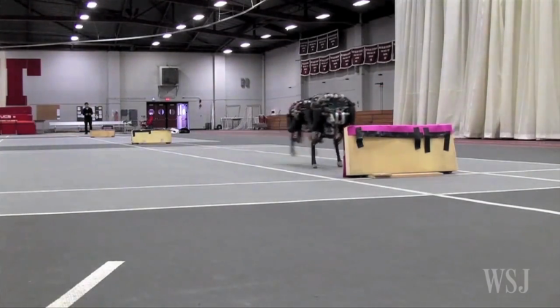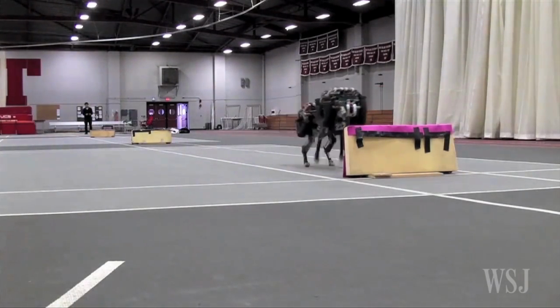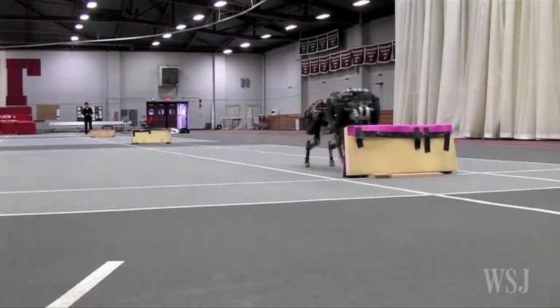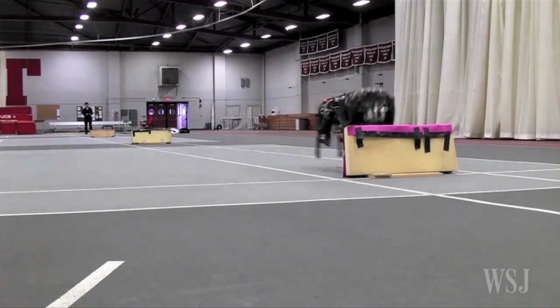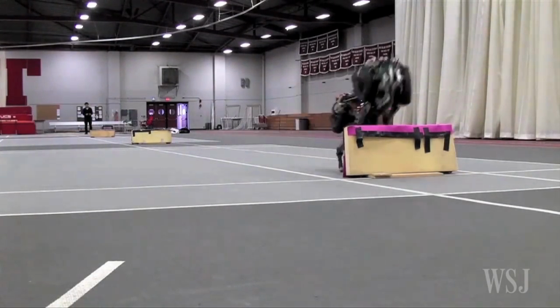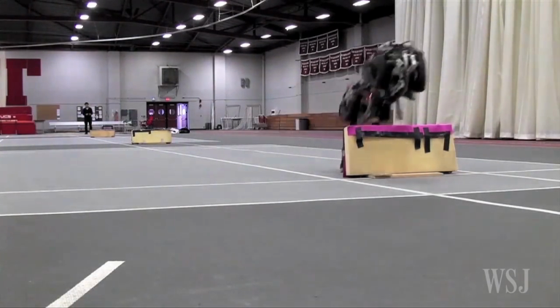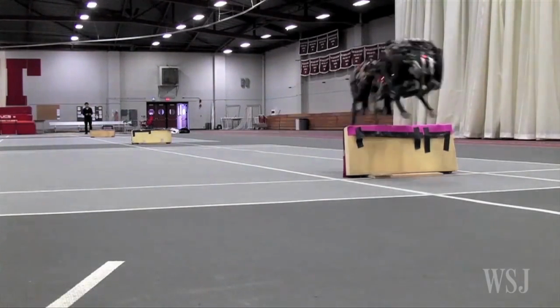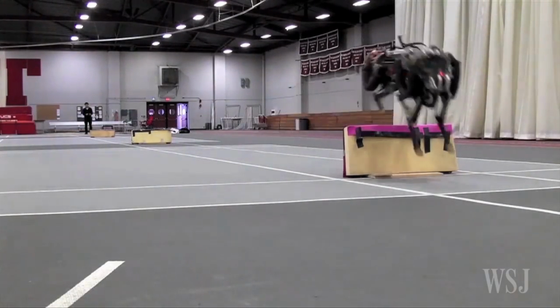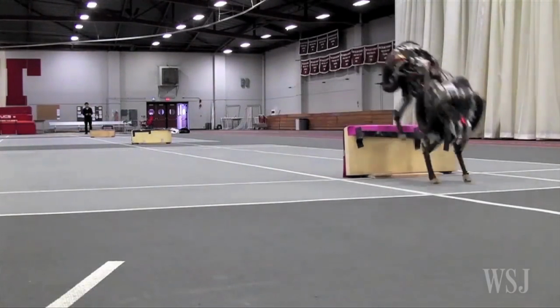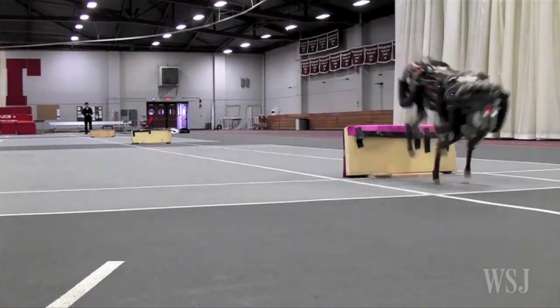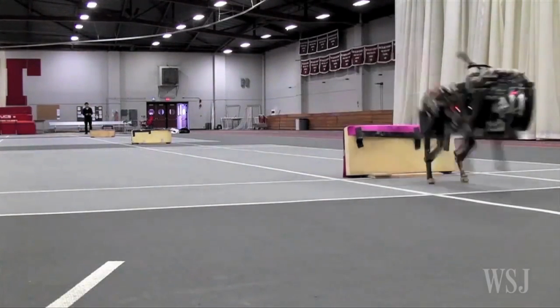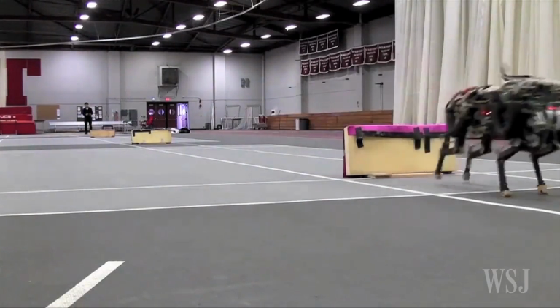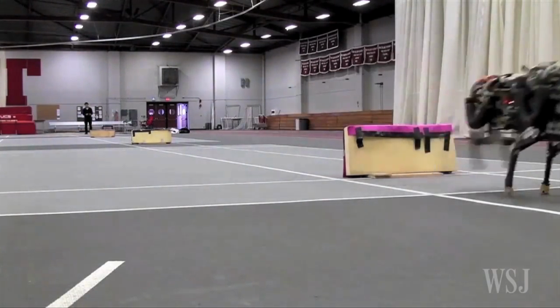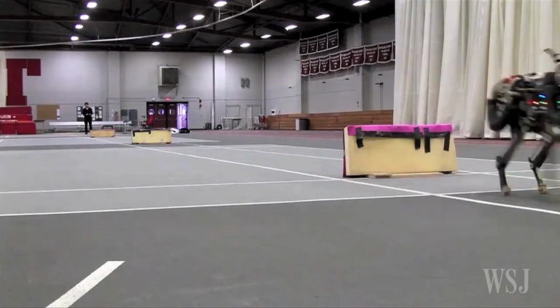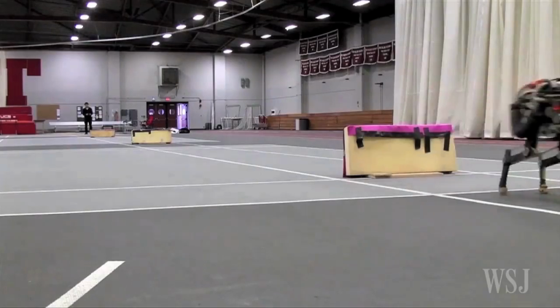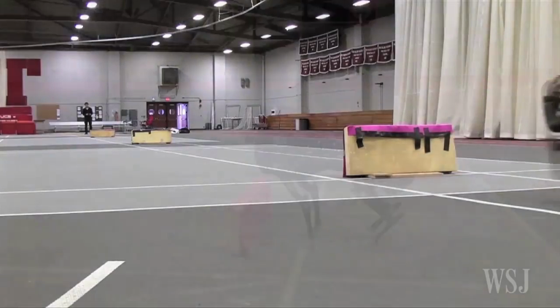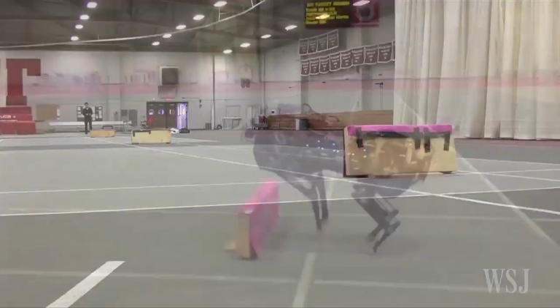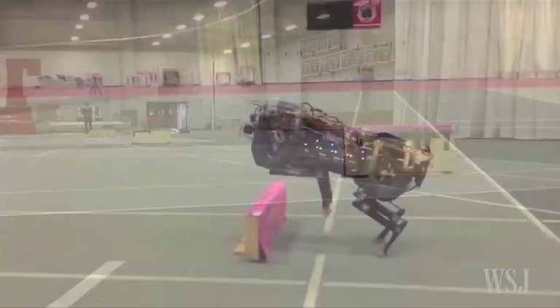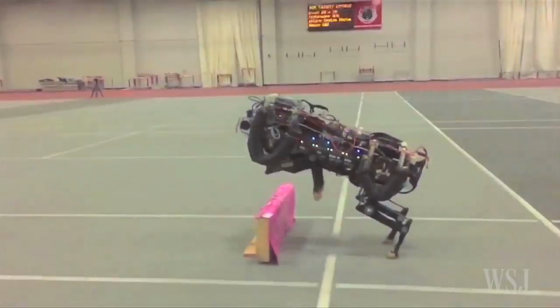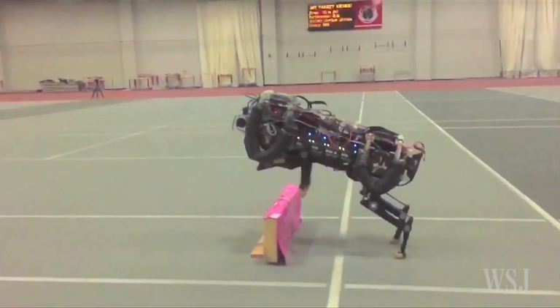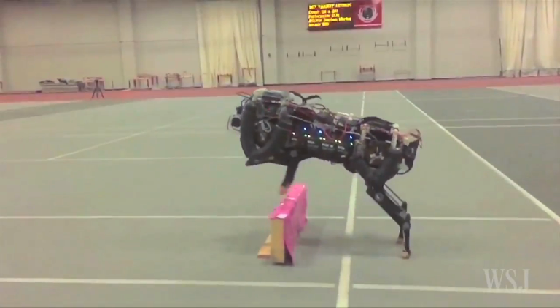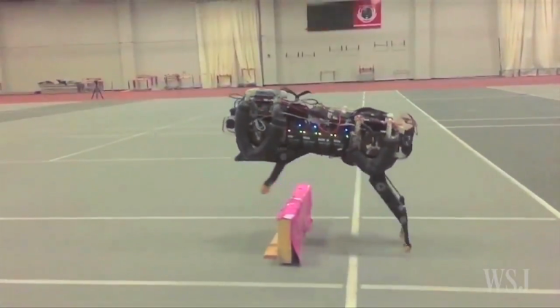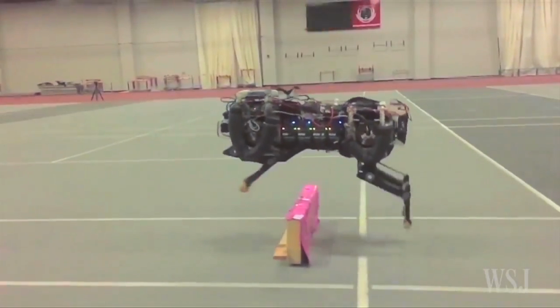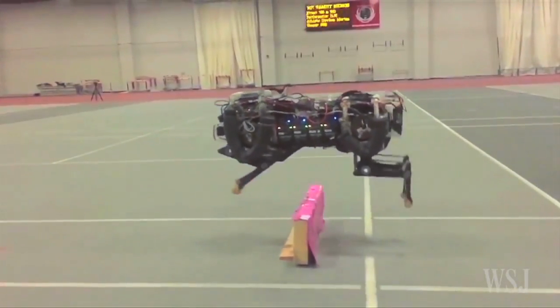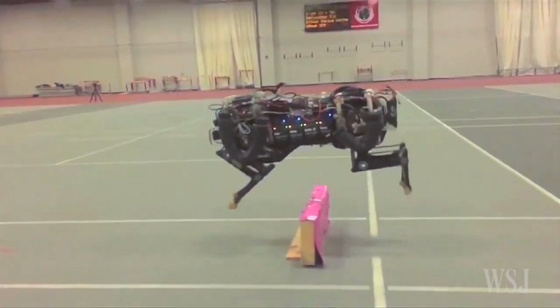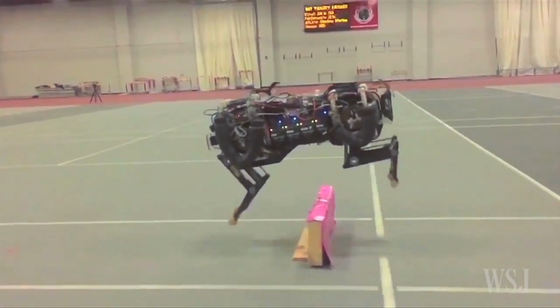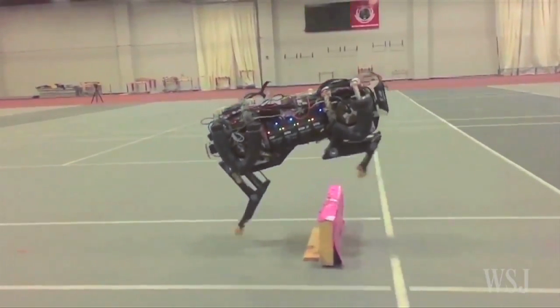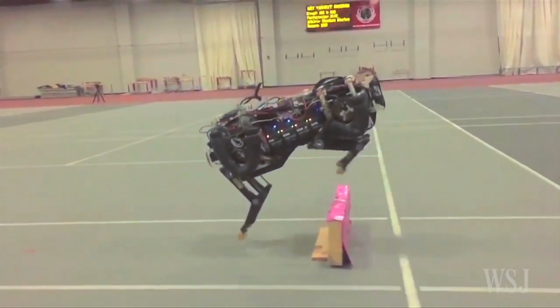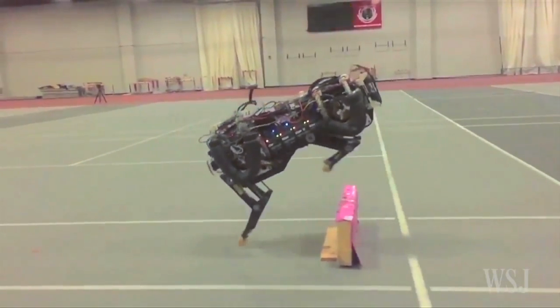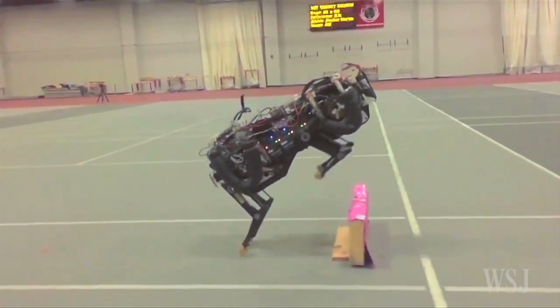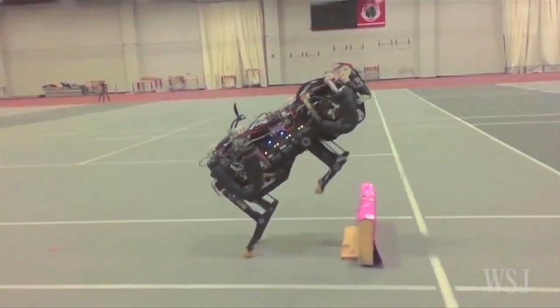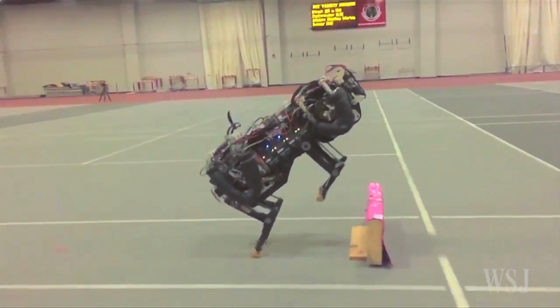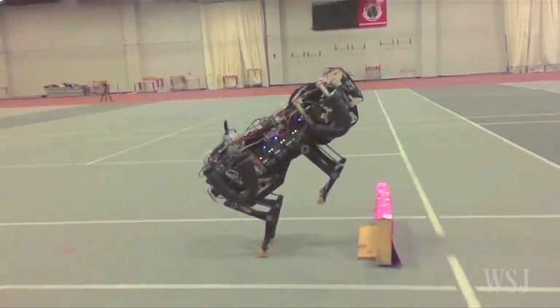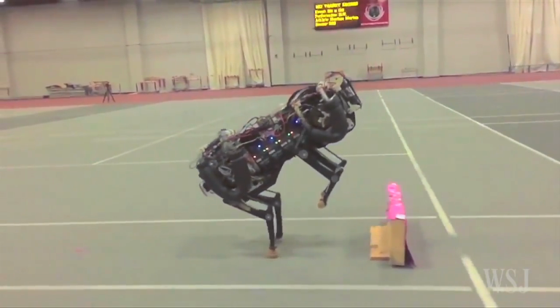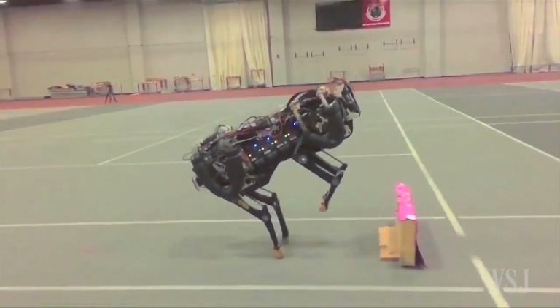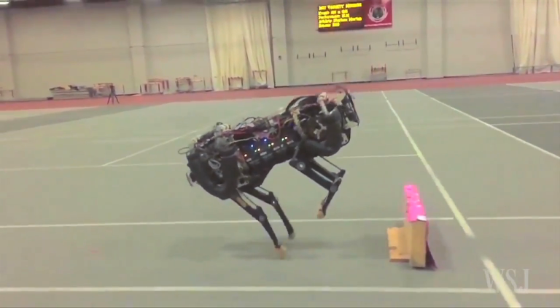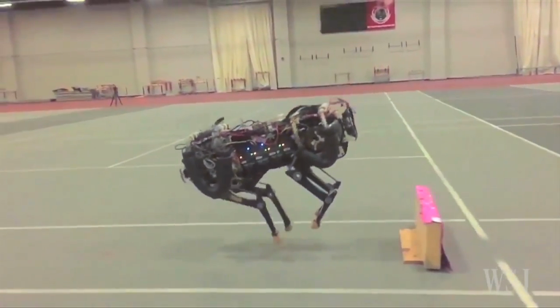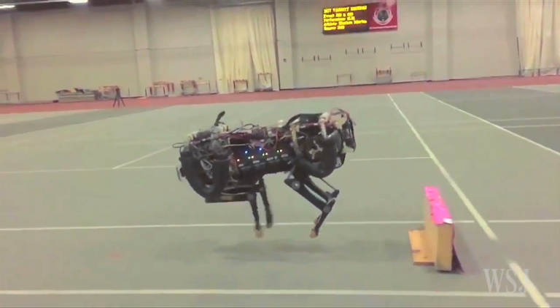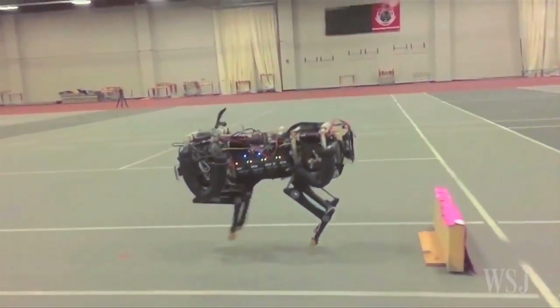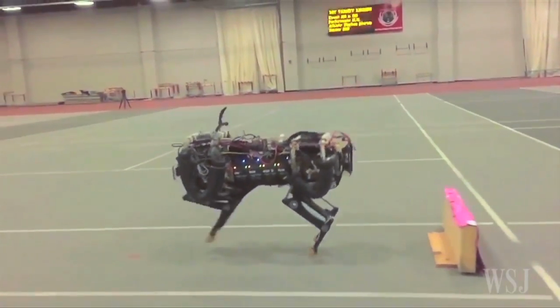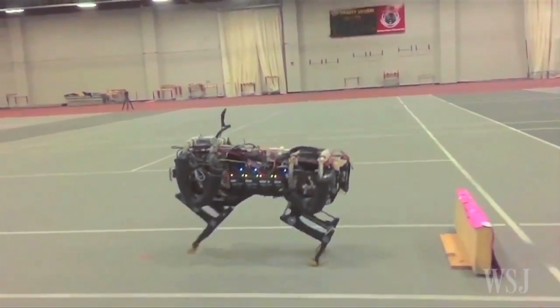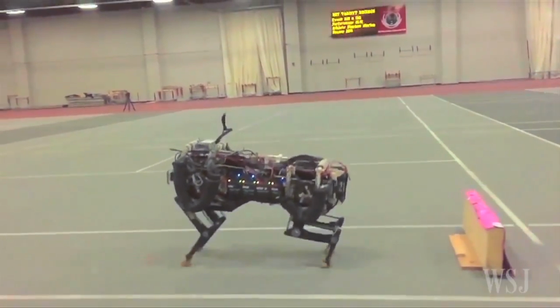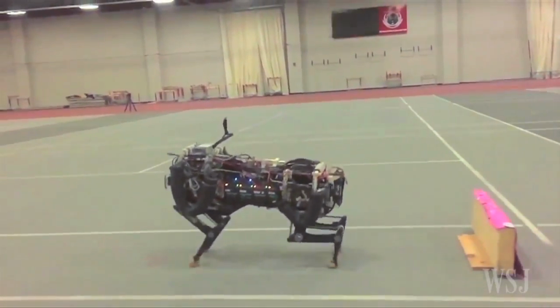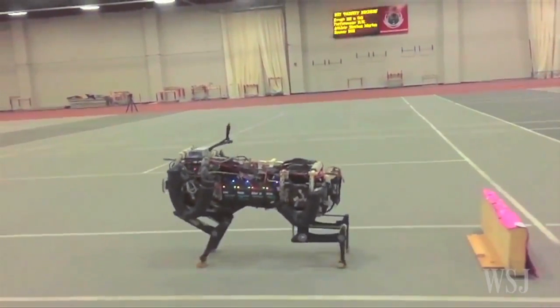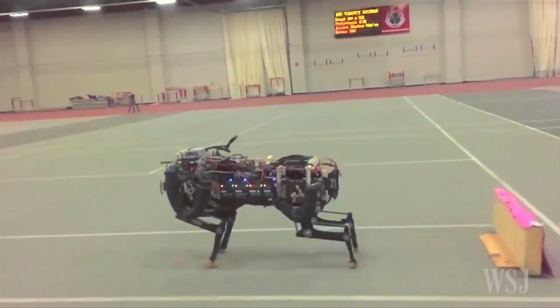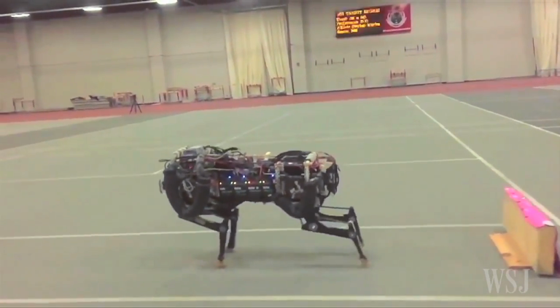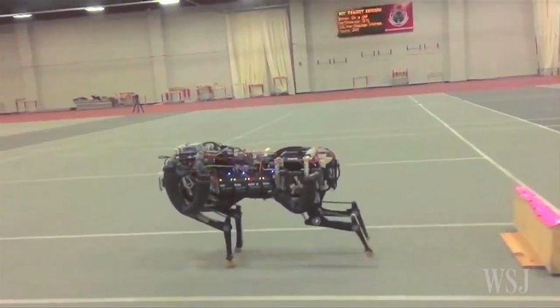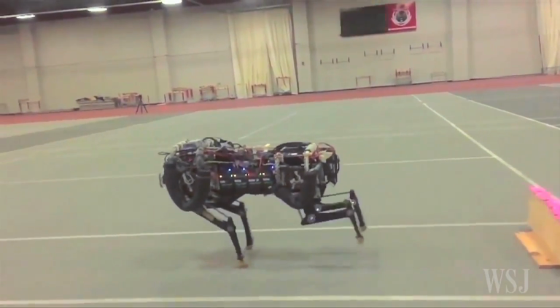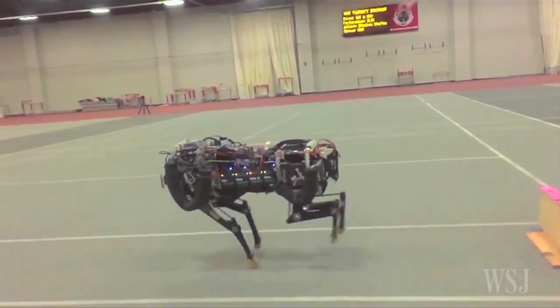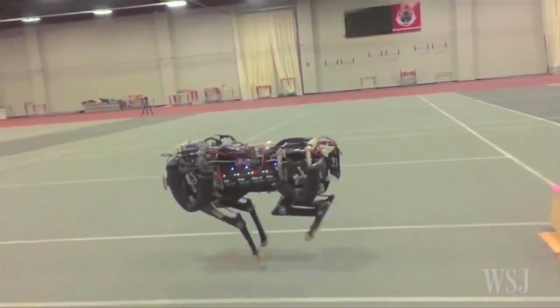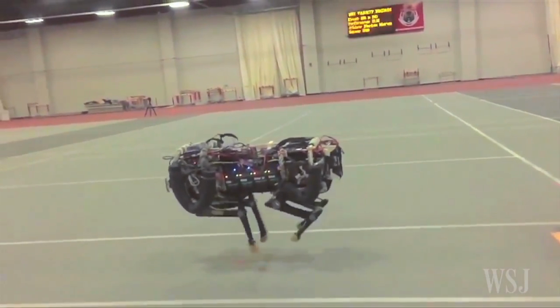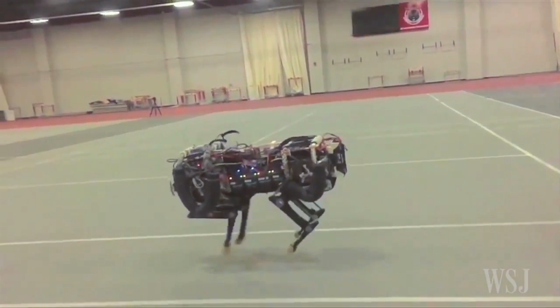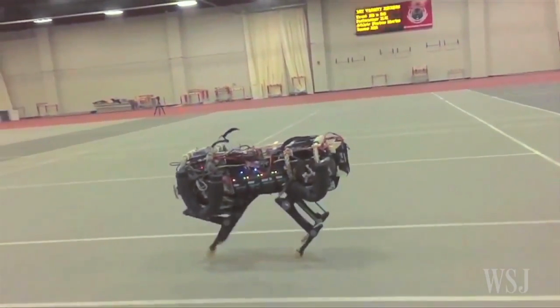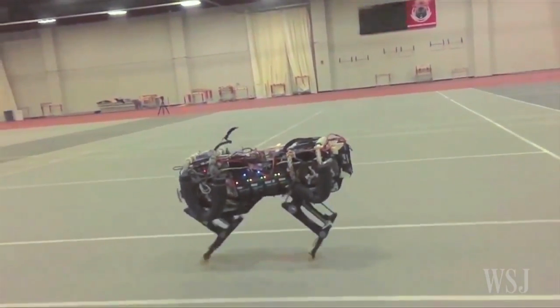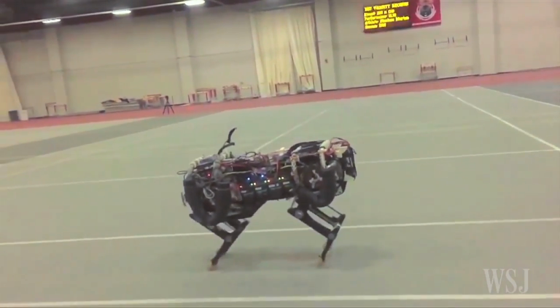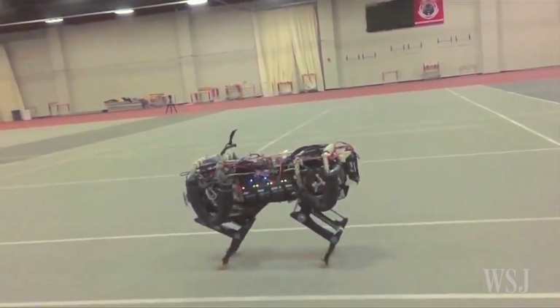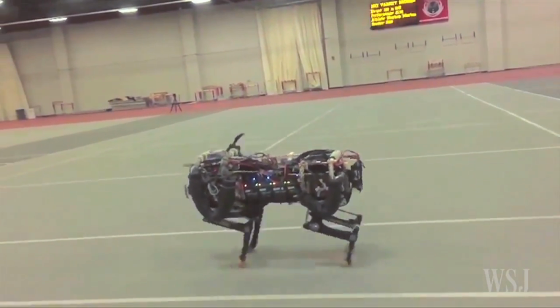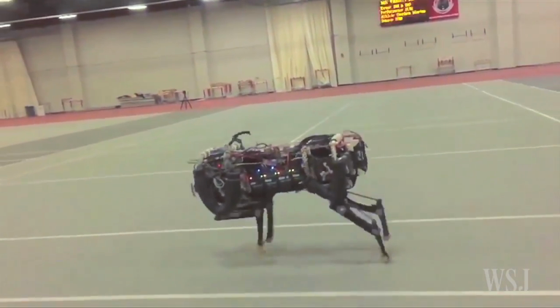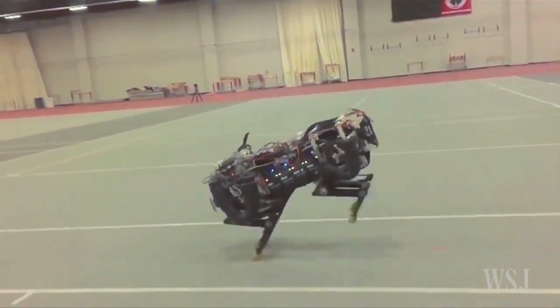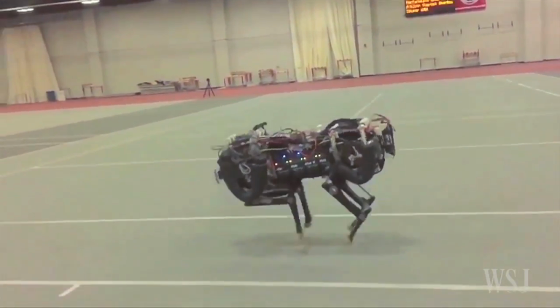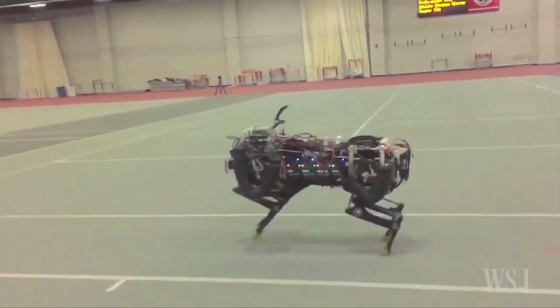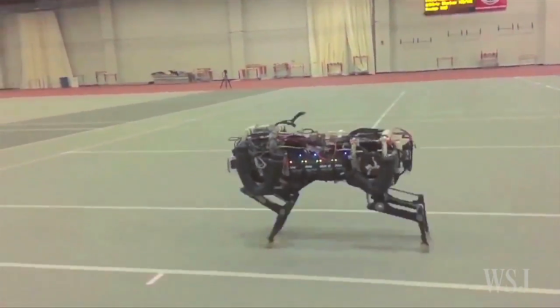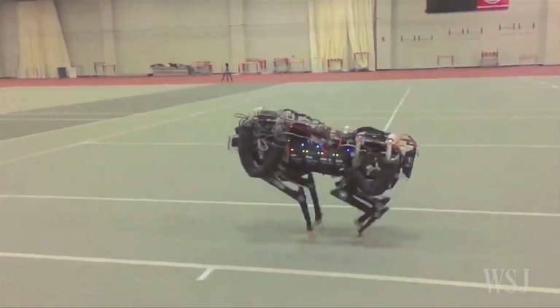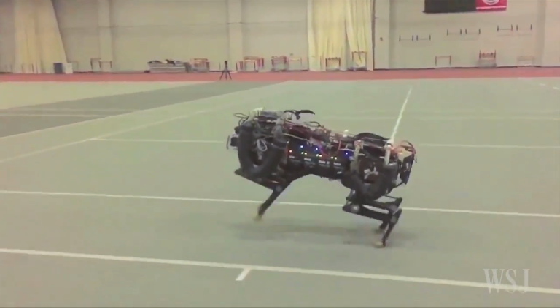The team is now working on getting the robot to jump over hurdles while running on softer ground, like a grassy field.